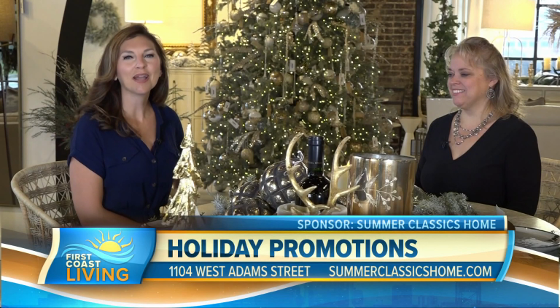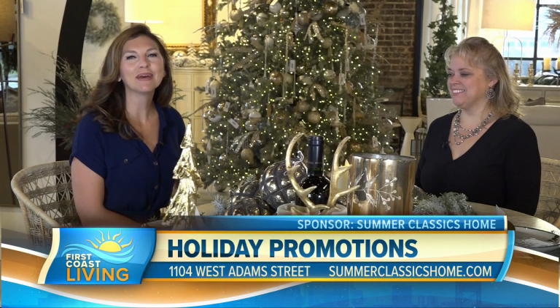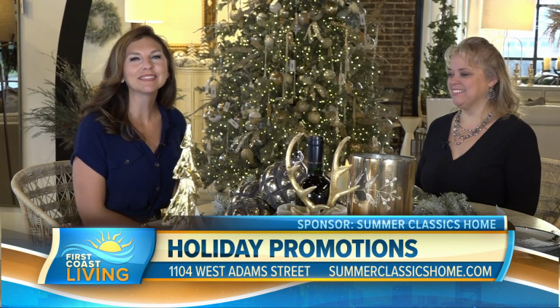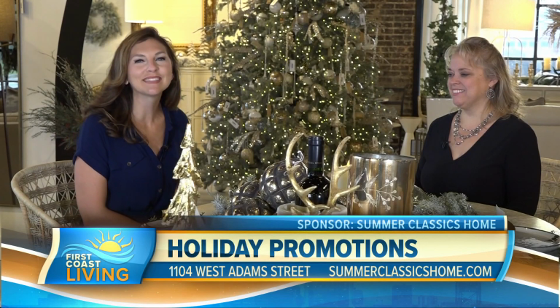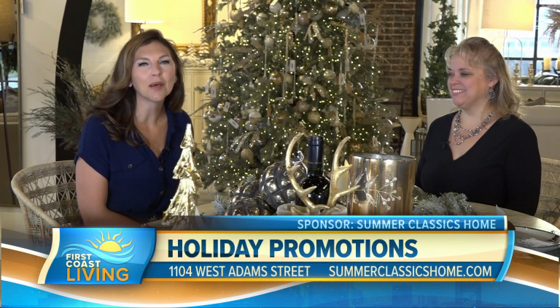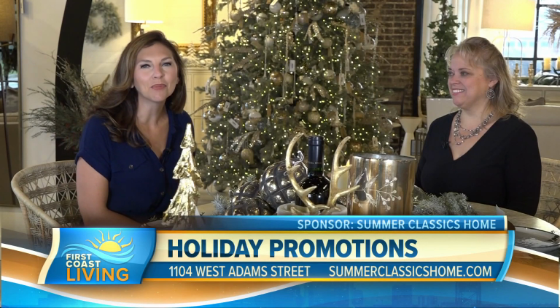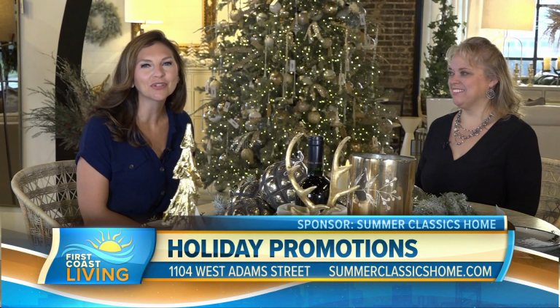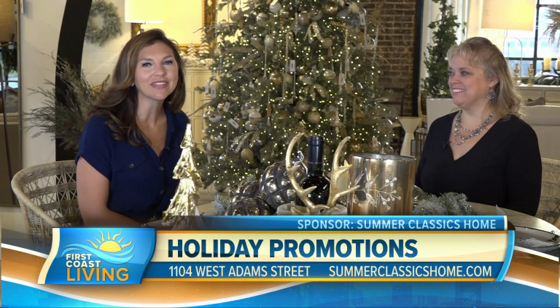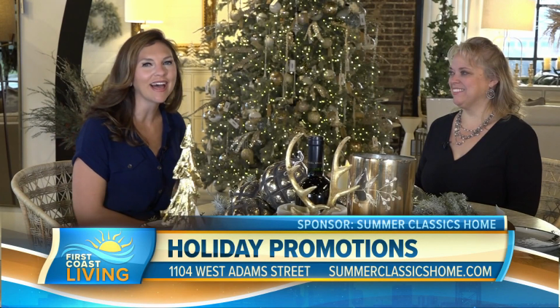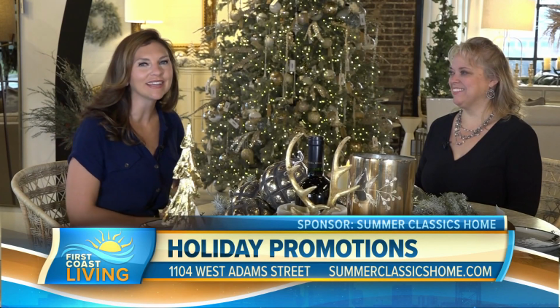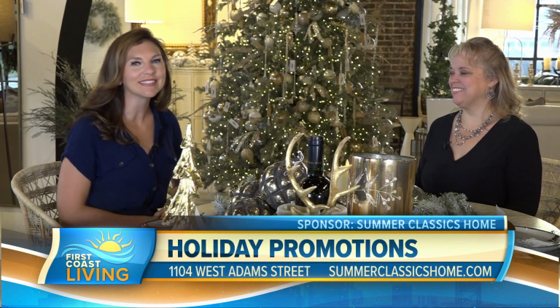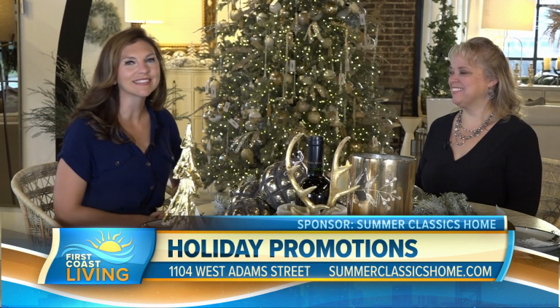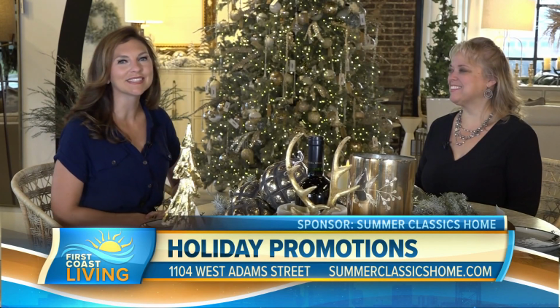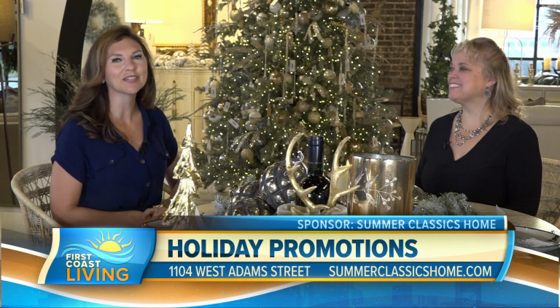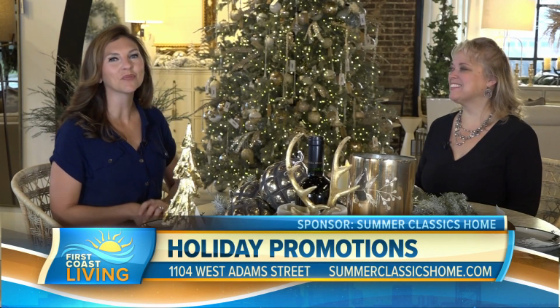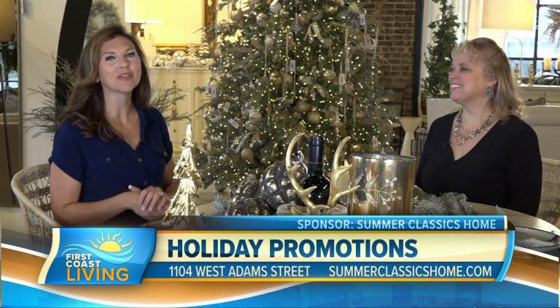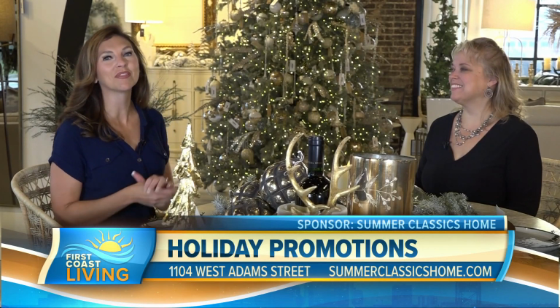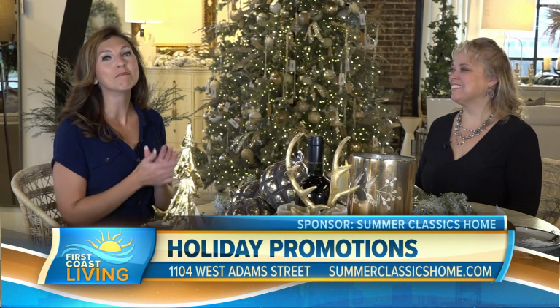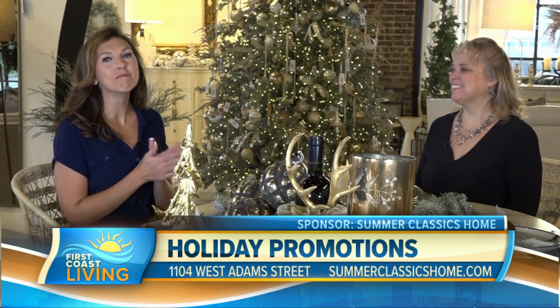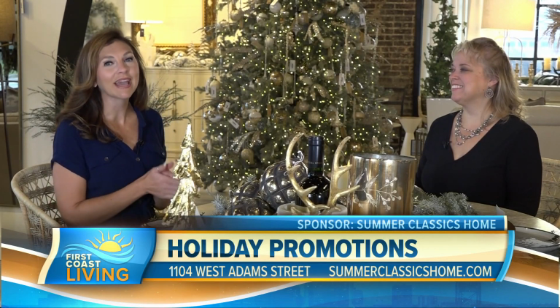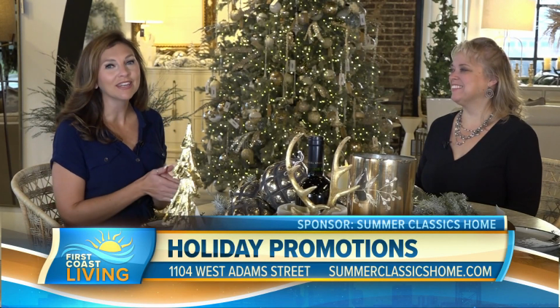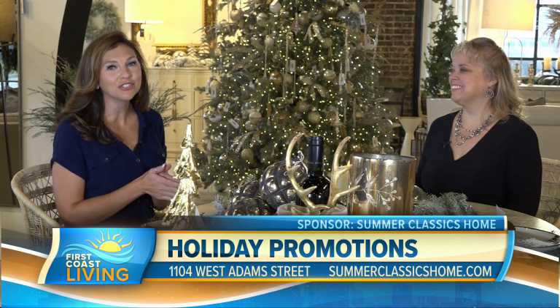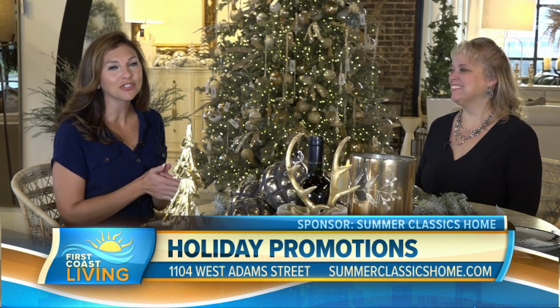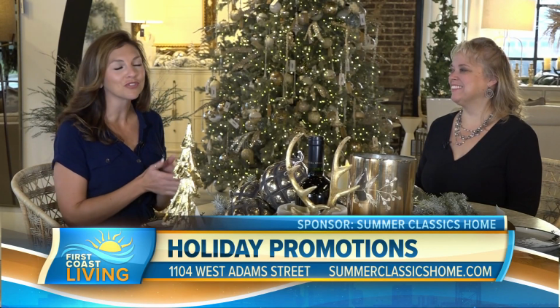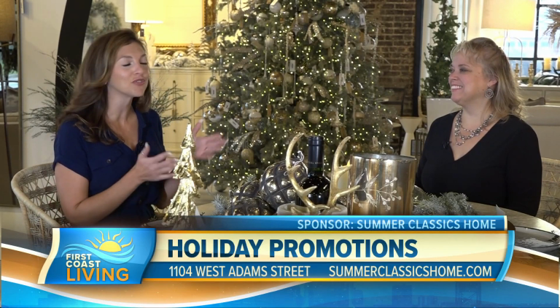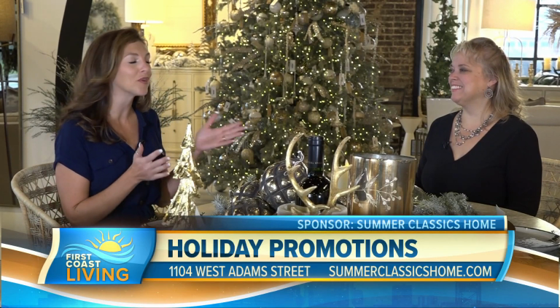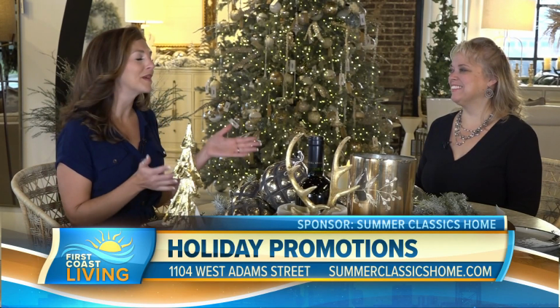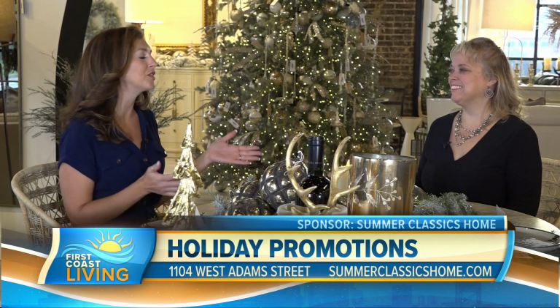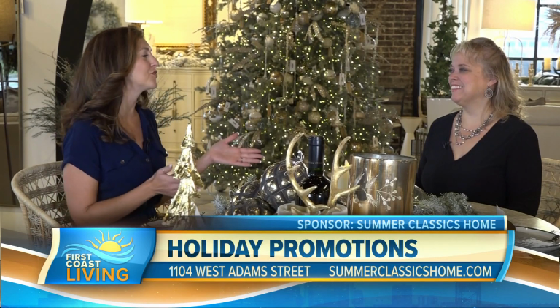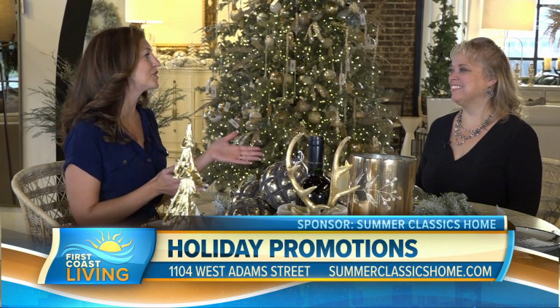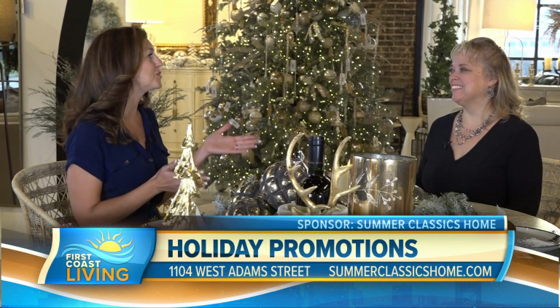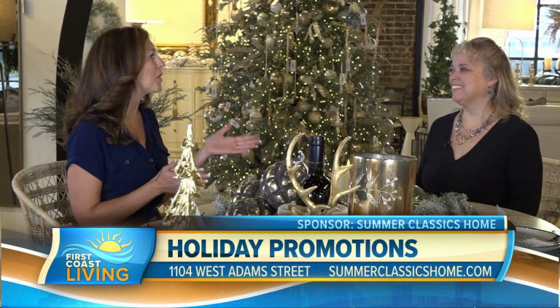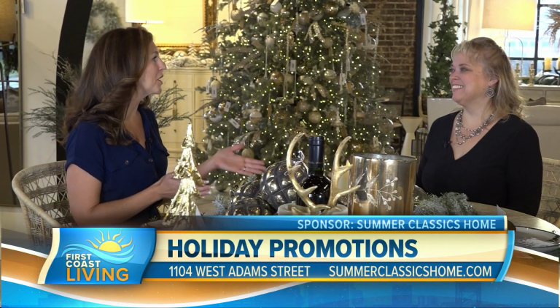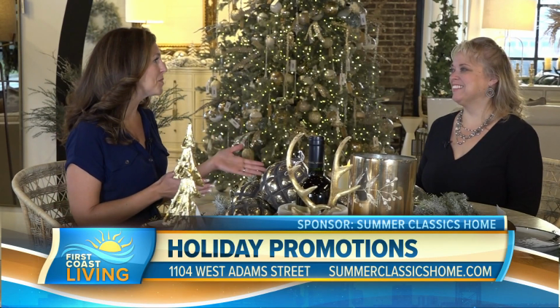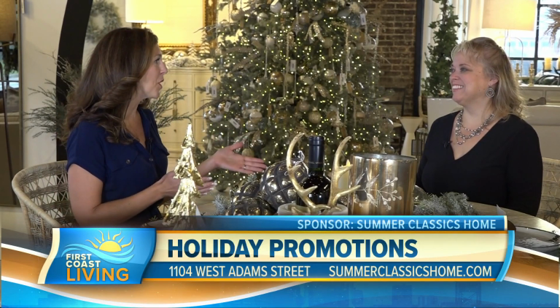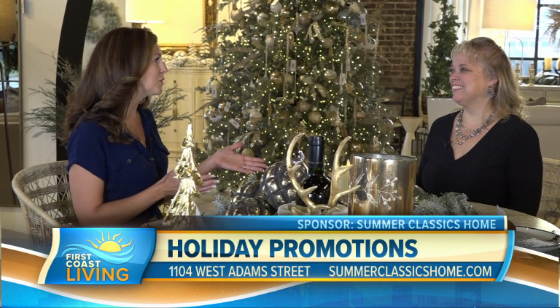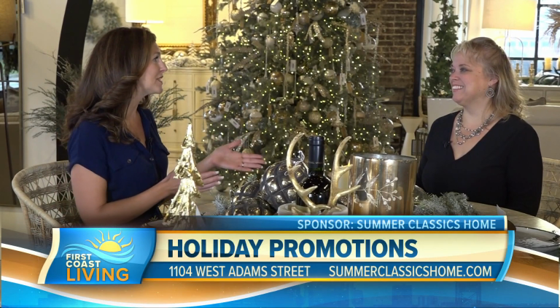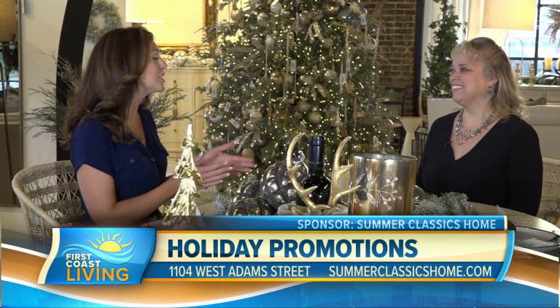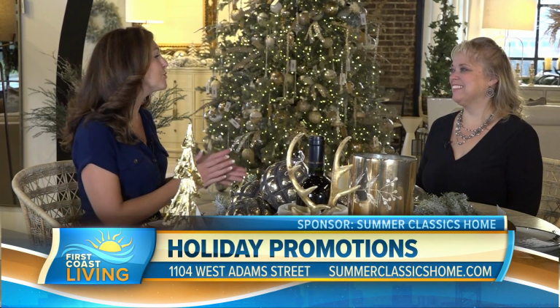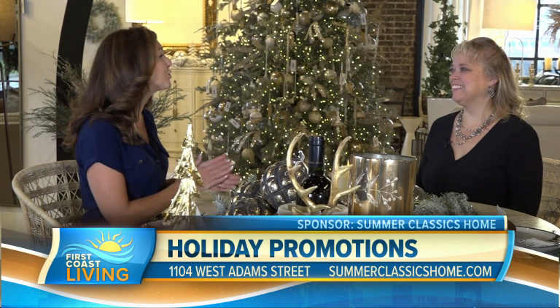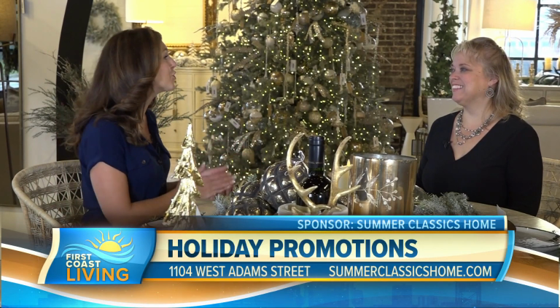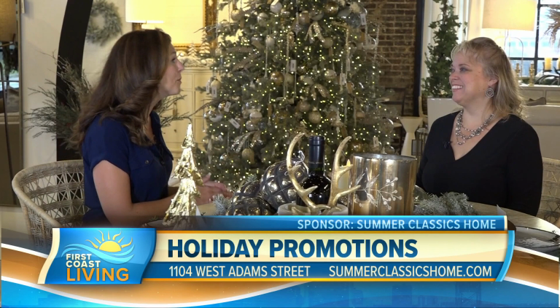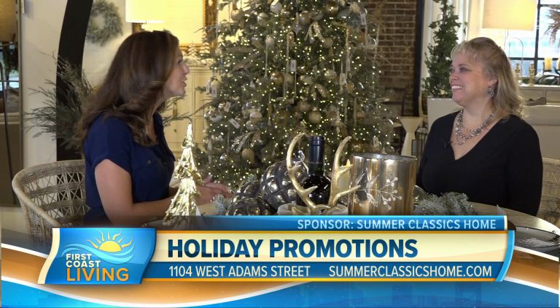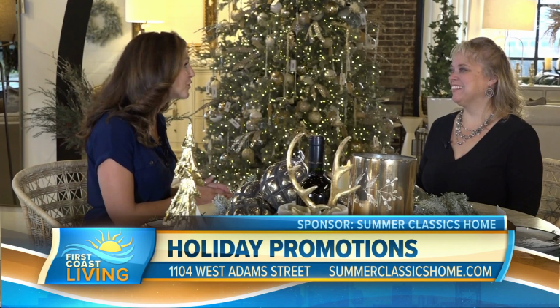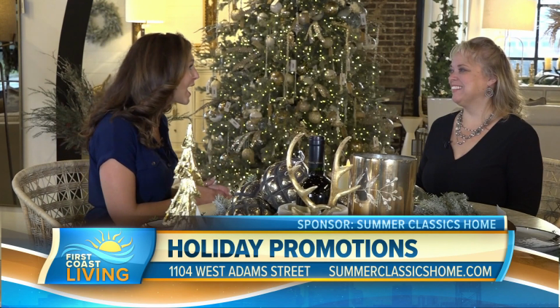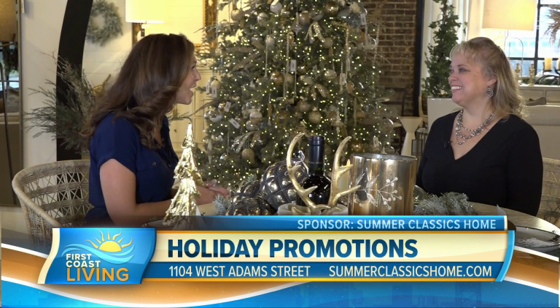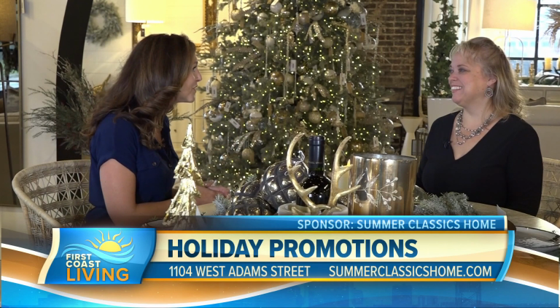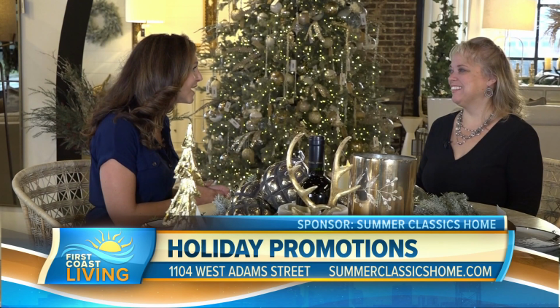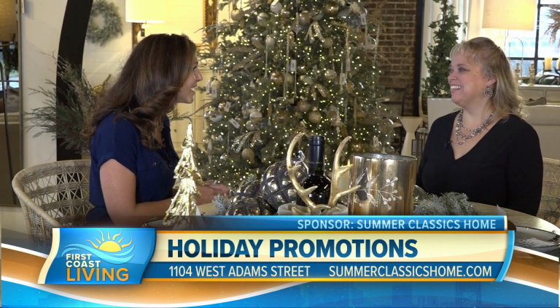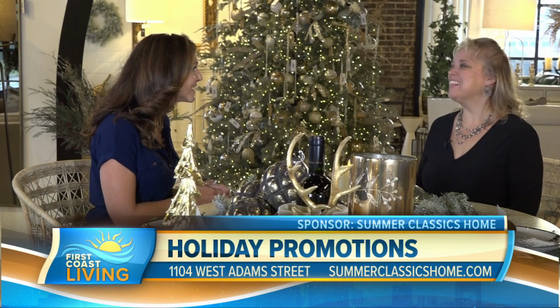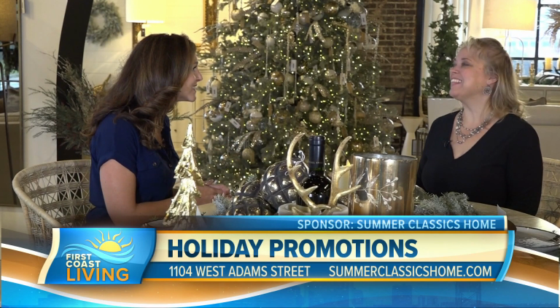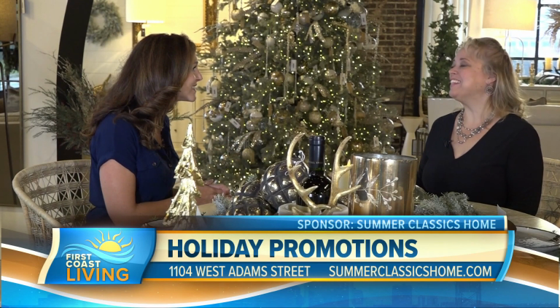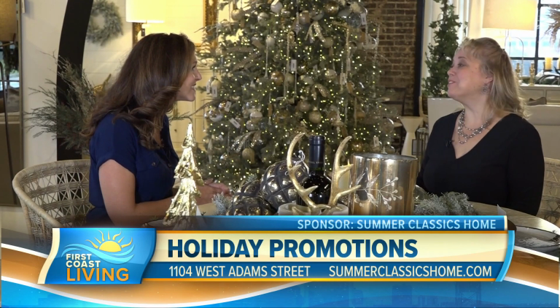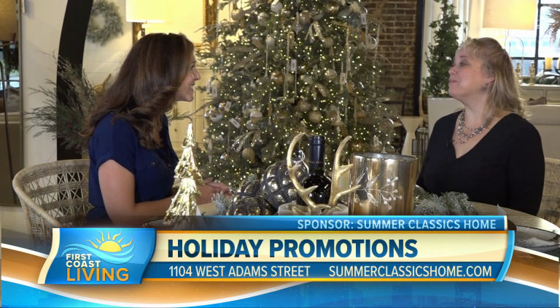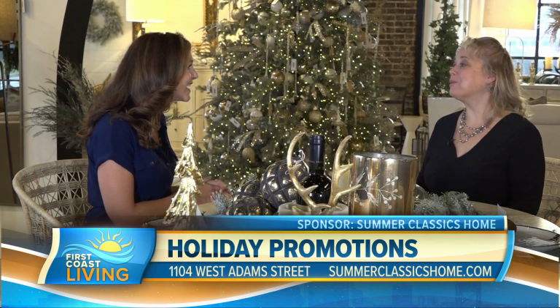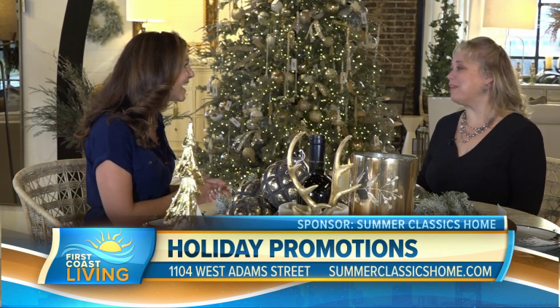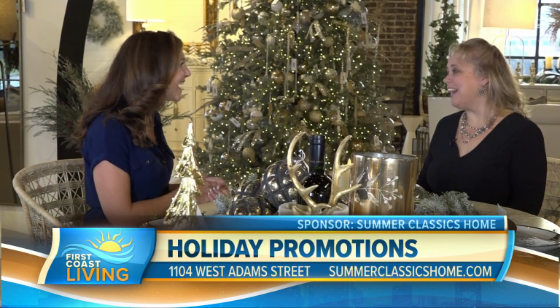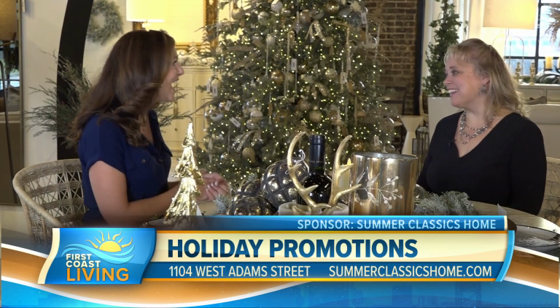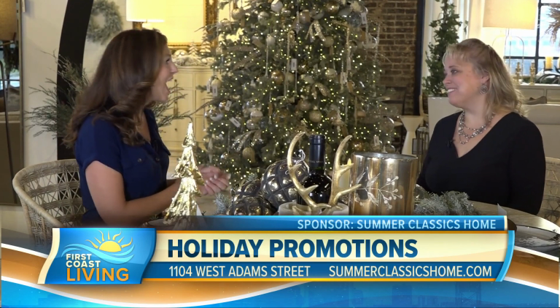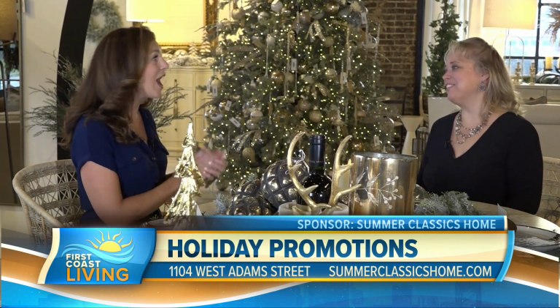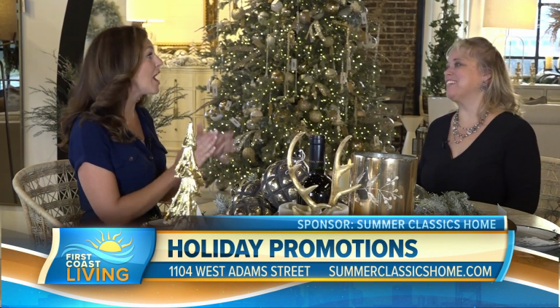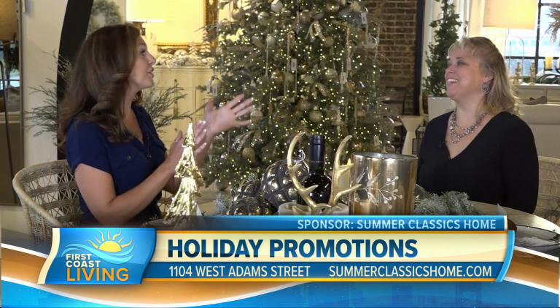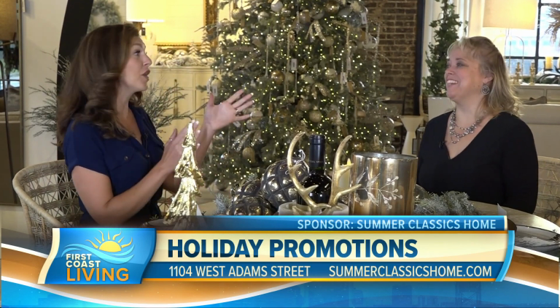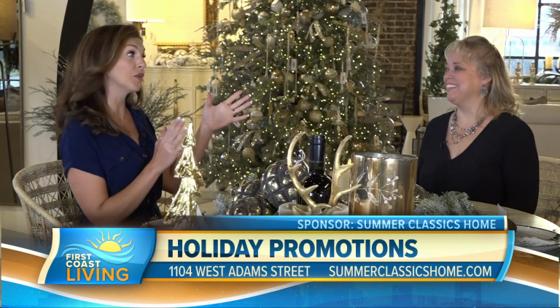I'm at Summer Classics here with the store manager, Bonnie Post. Thank you so much for having us. Thank you. Welcome back. We're excited.